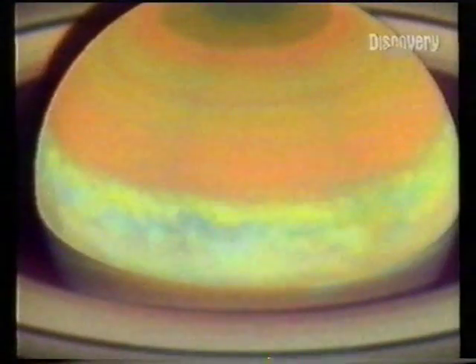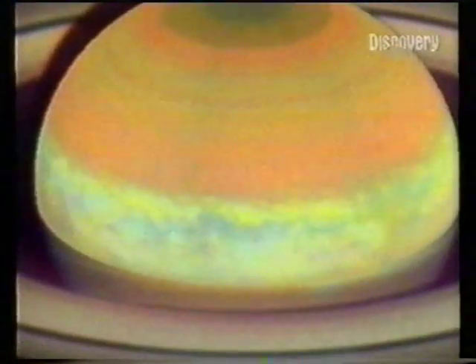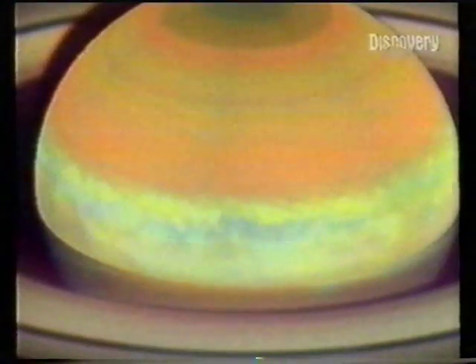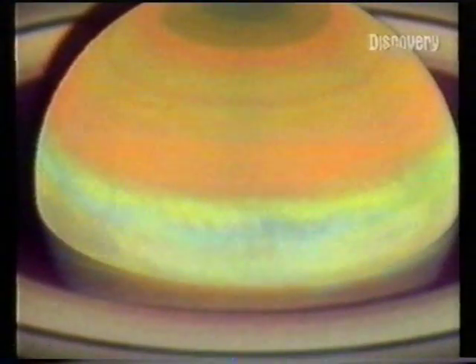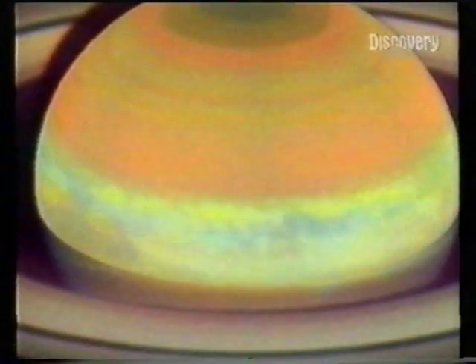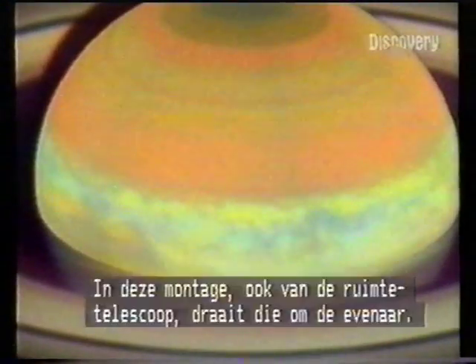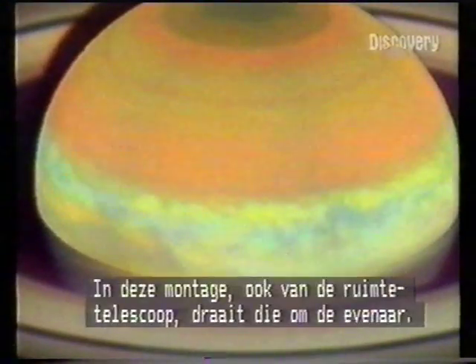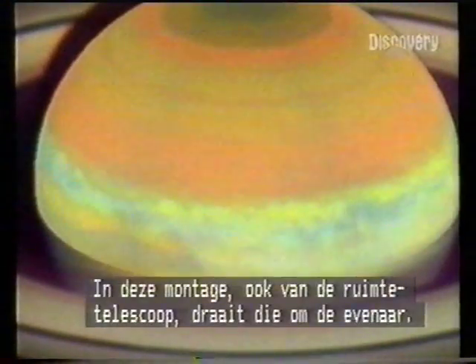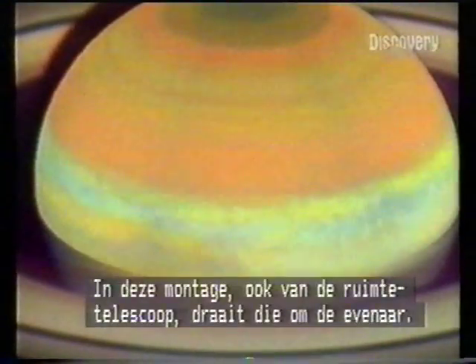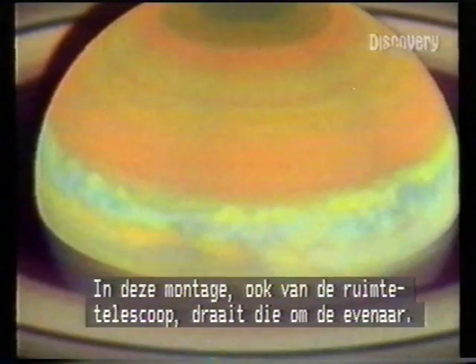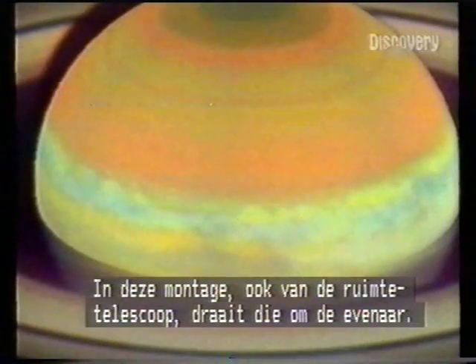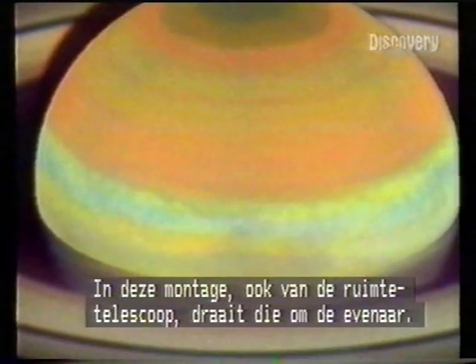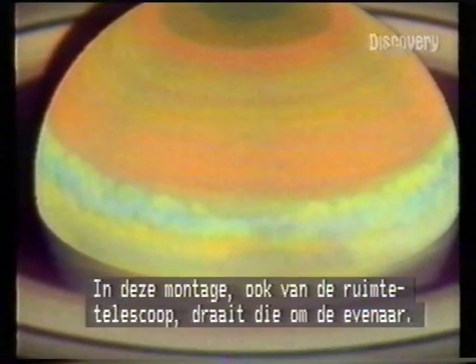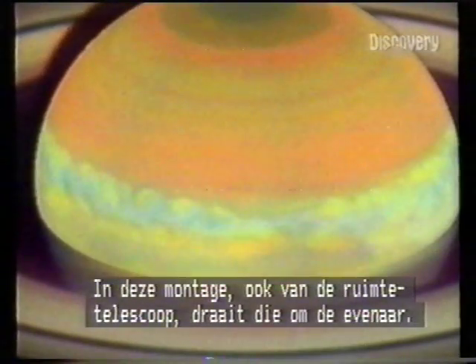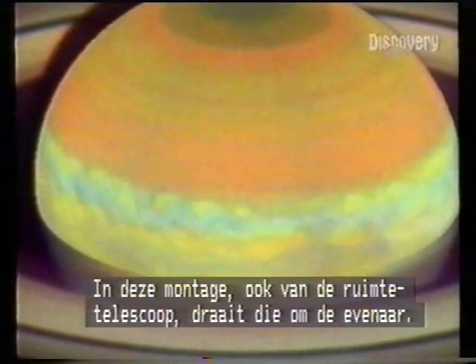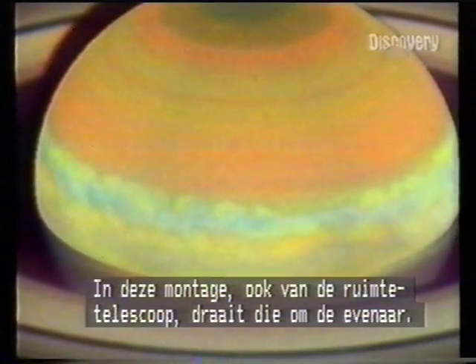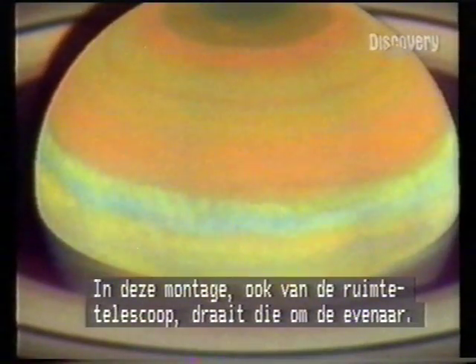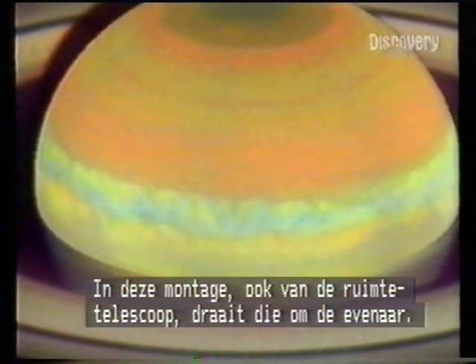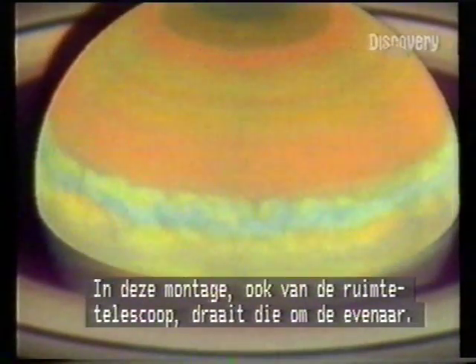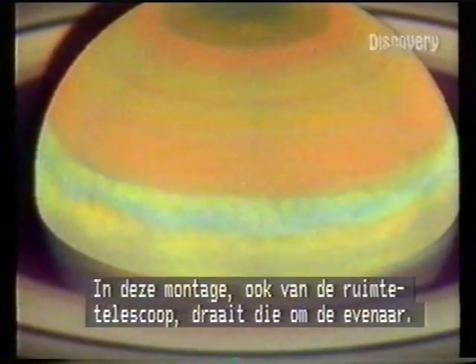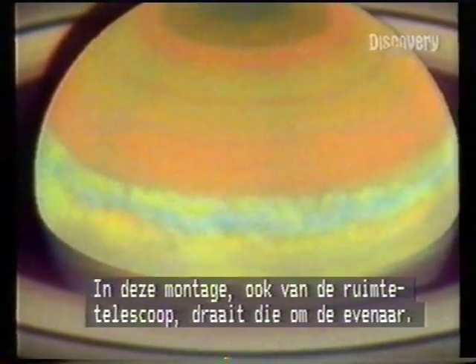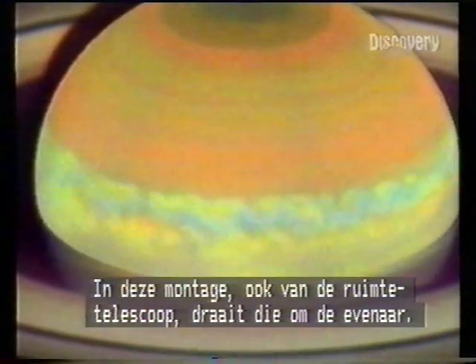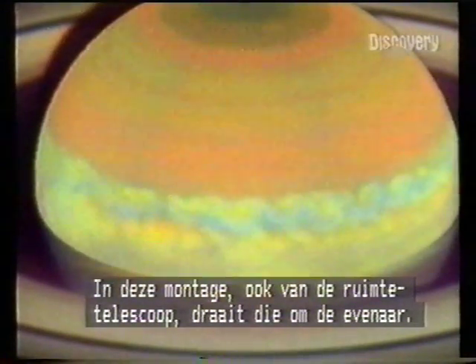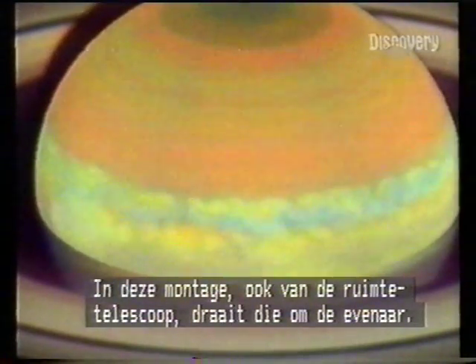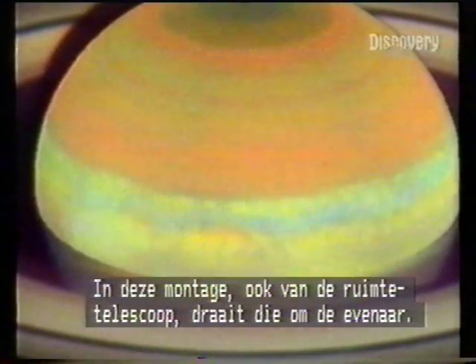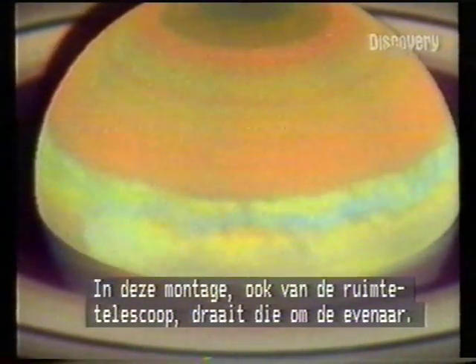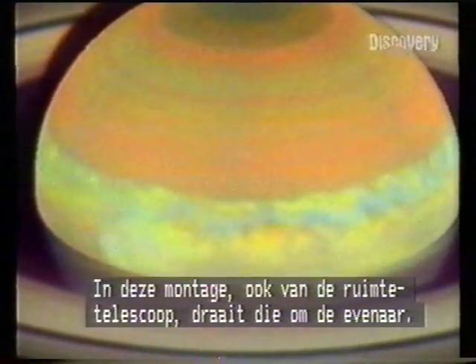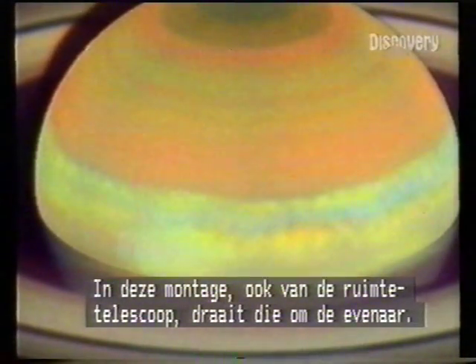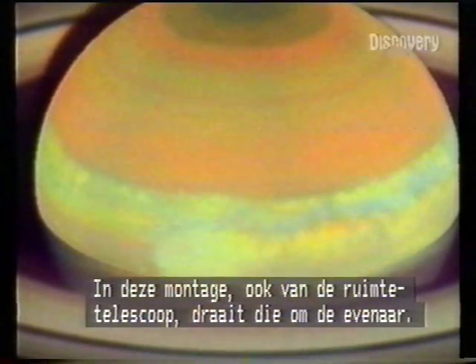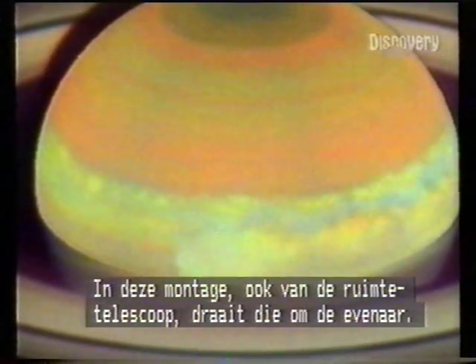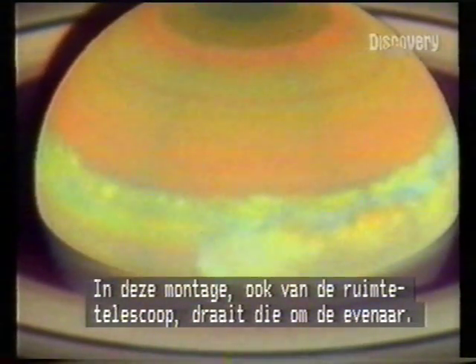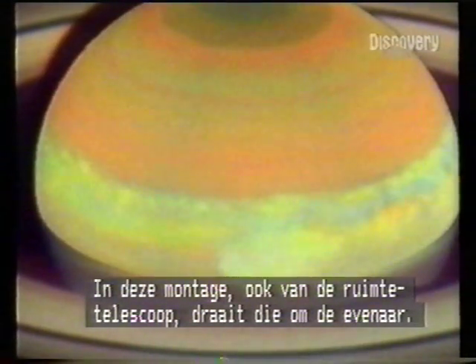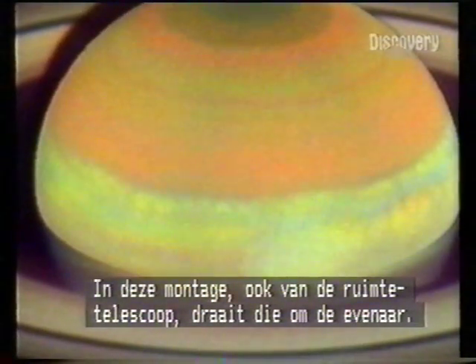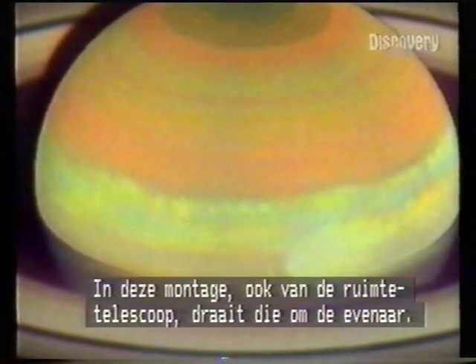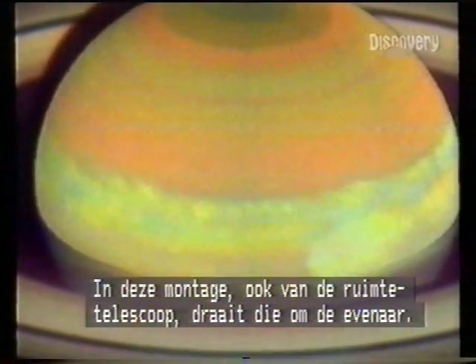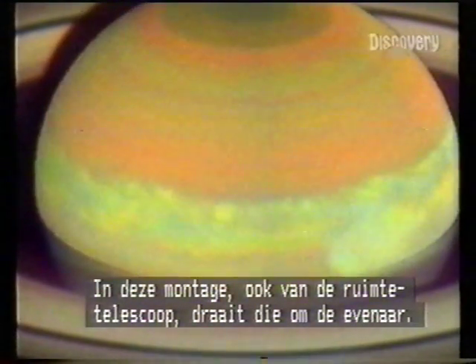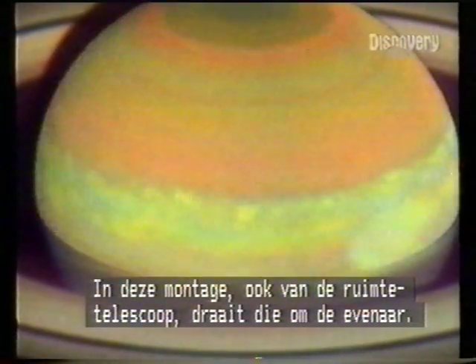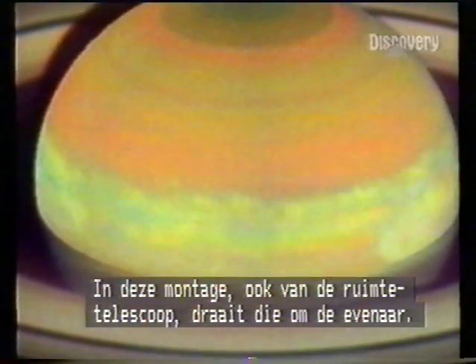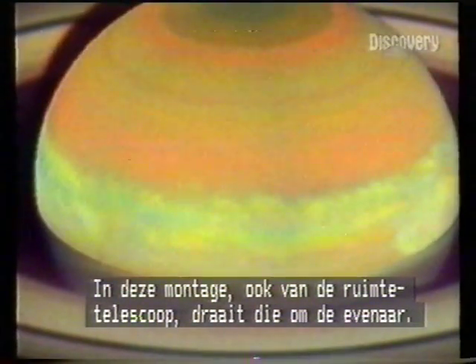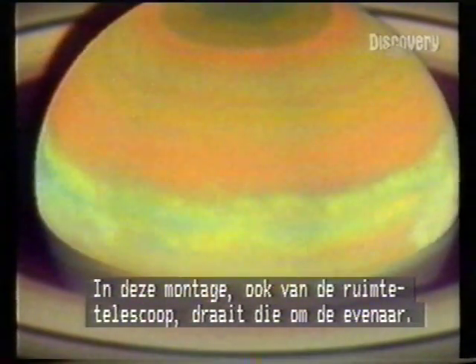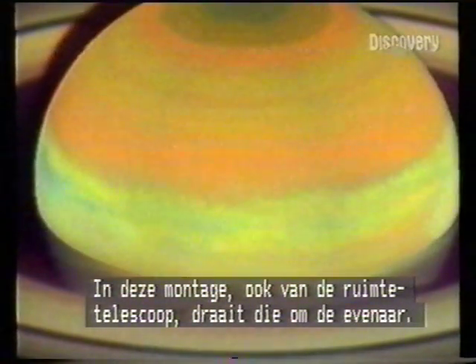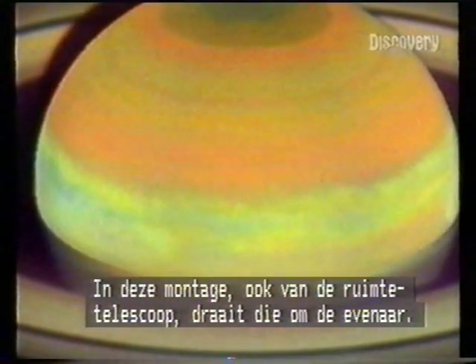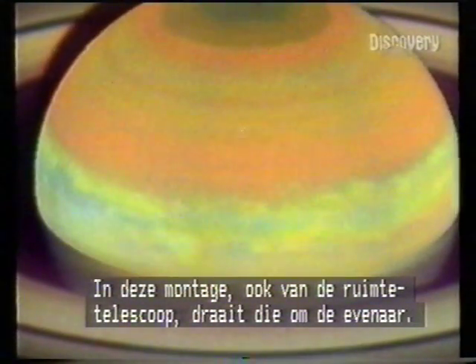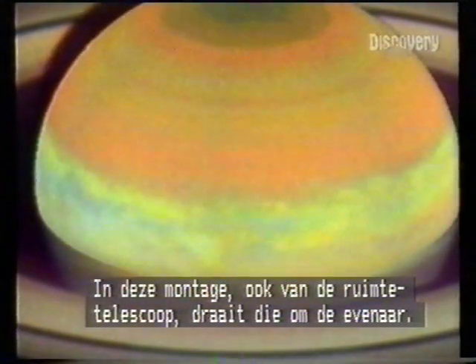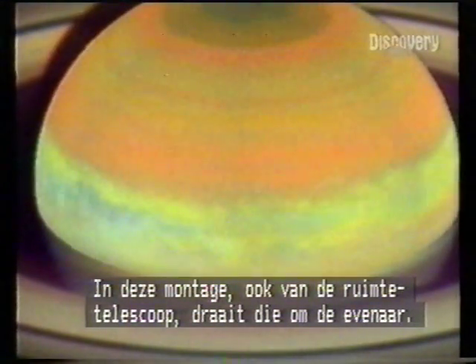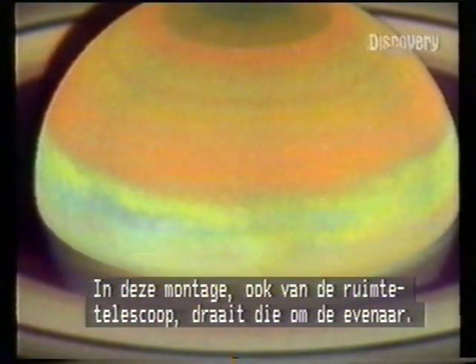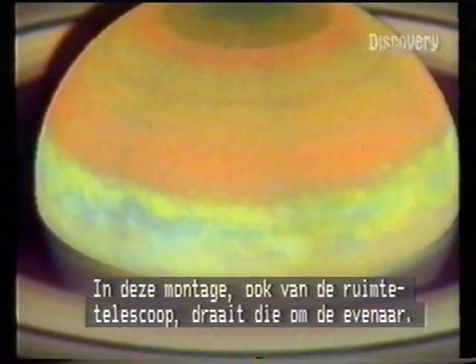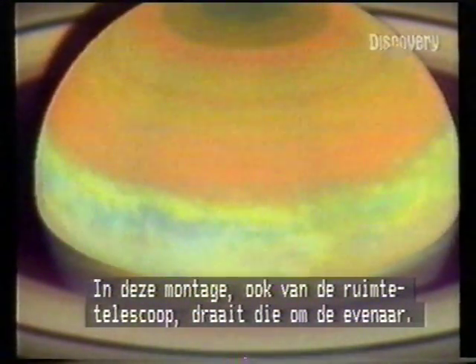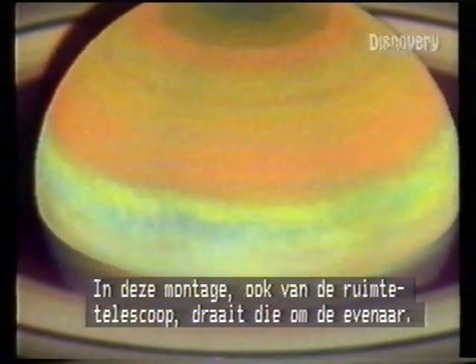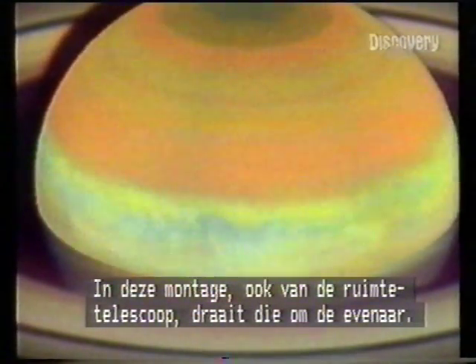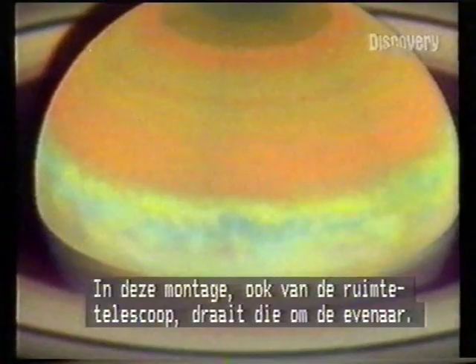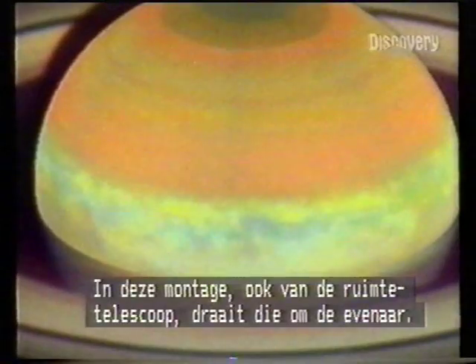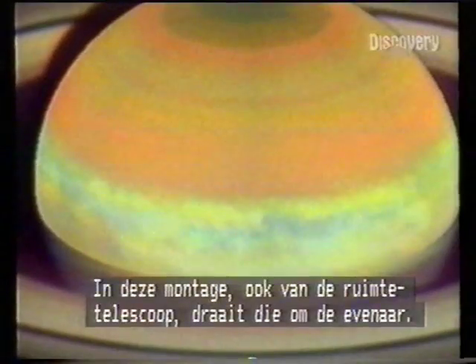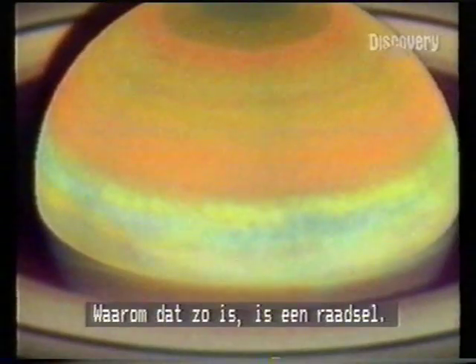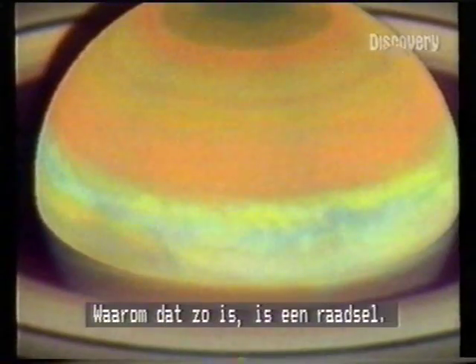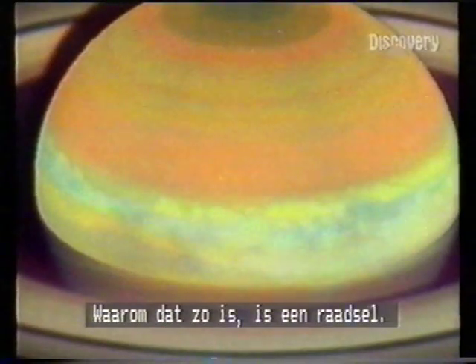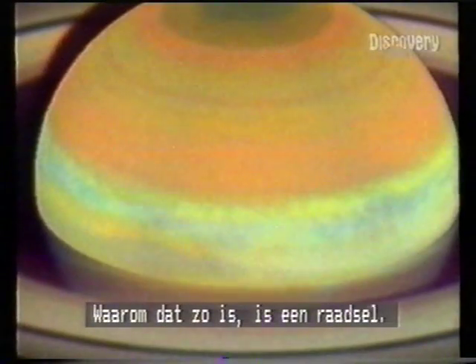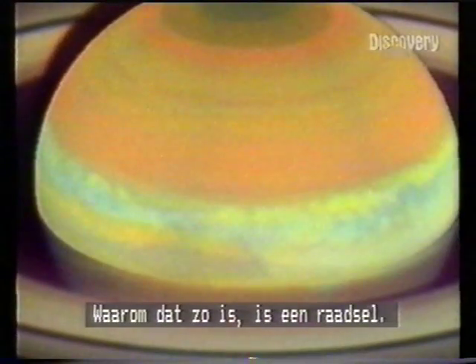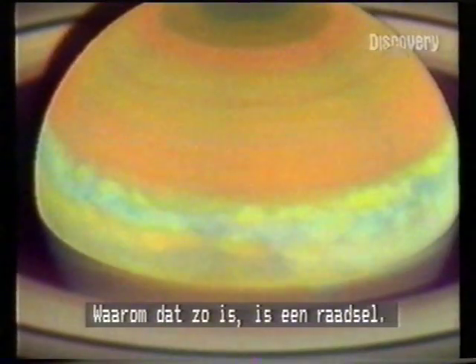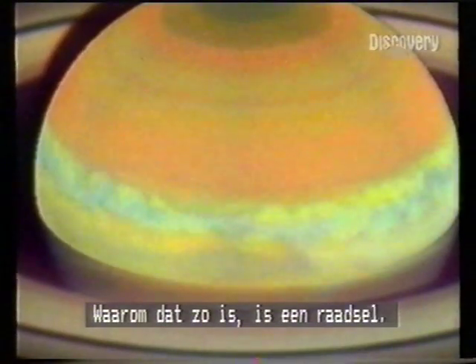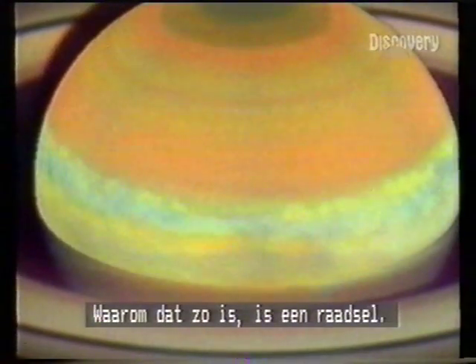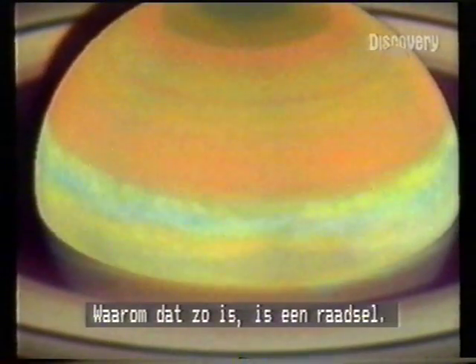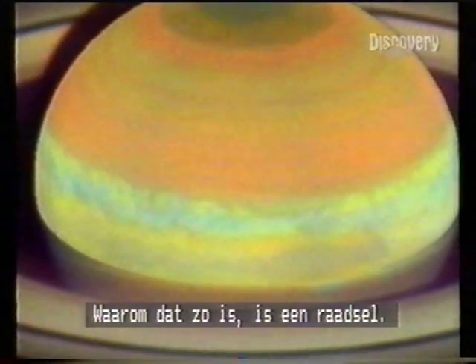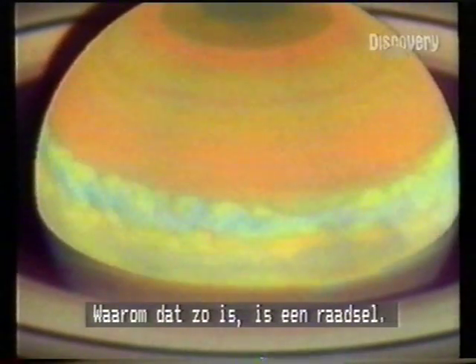In time-lapse, again from space telescope, the storm girdles the equatorial belt. Just why is a mystery.